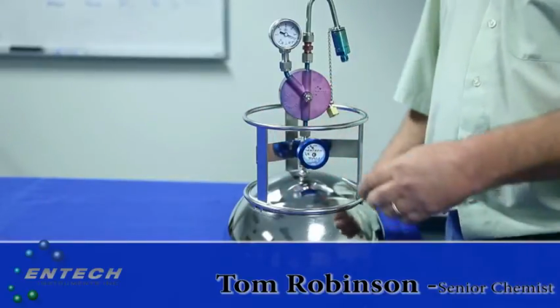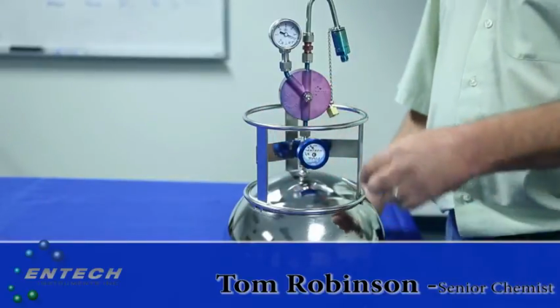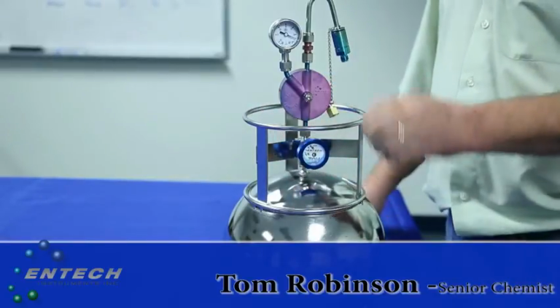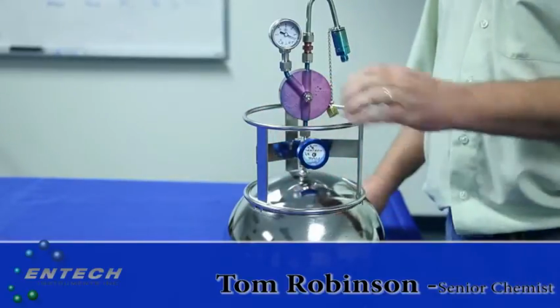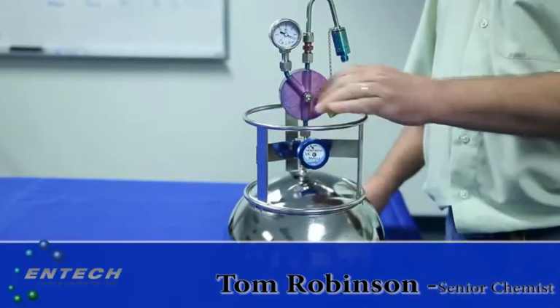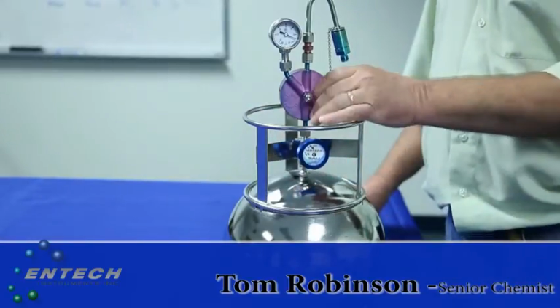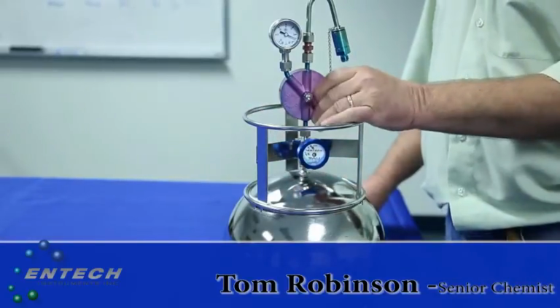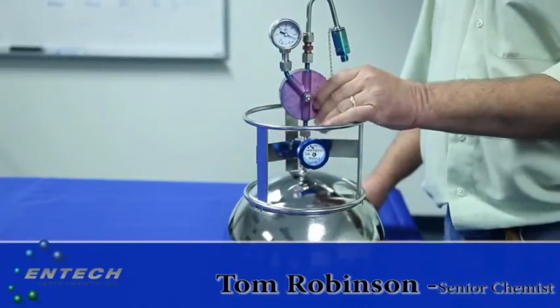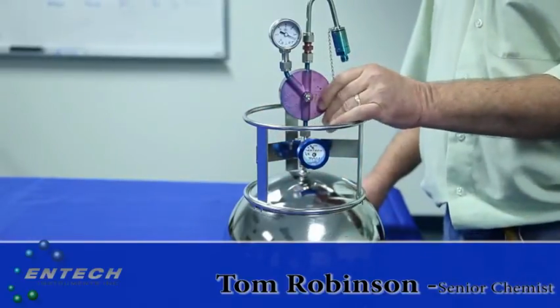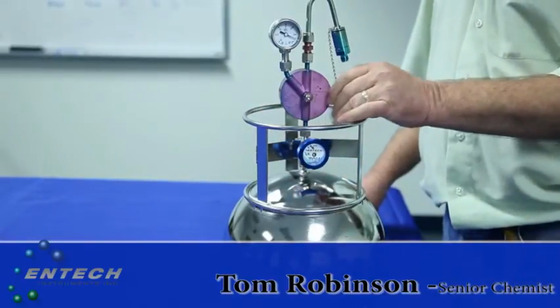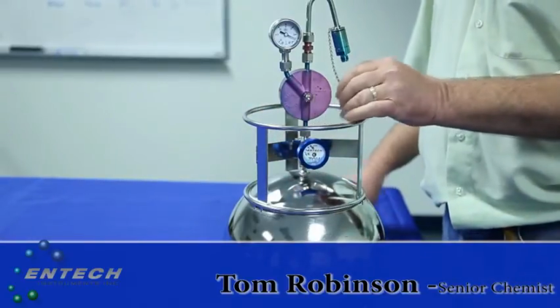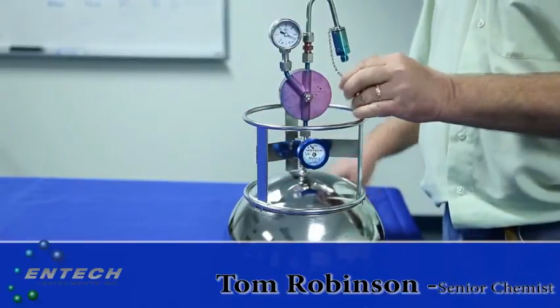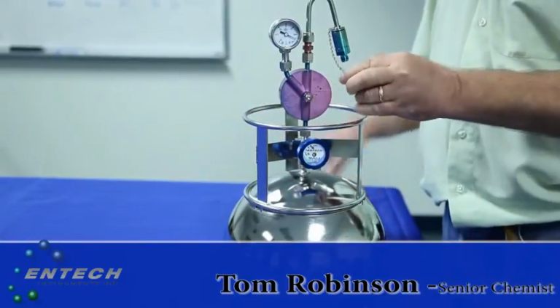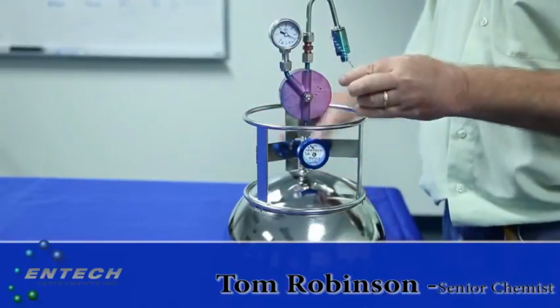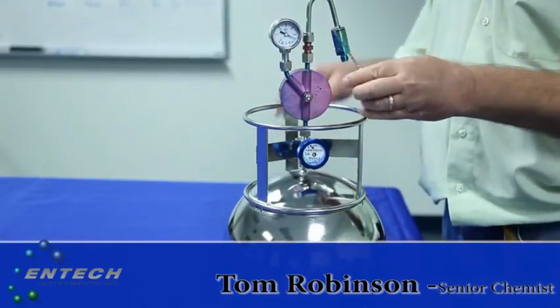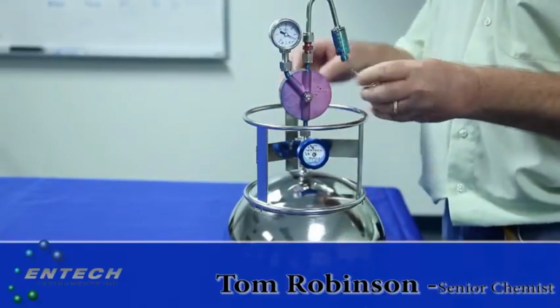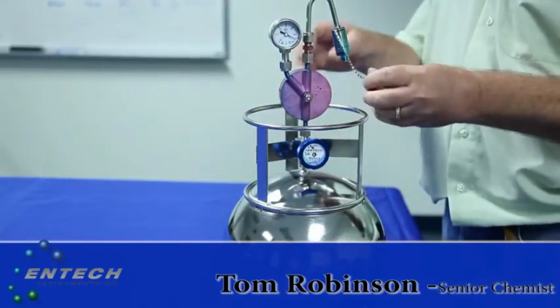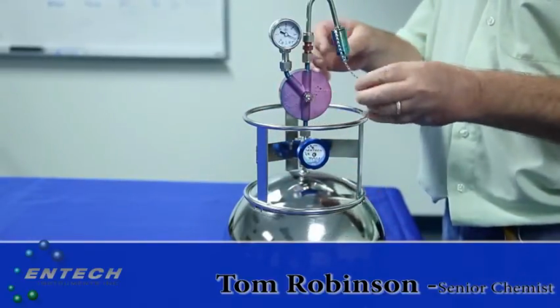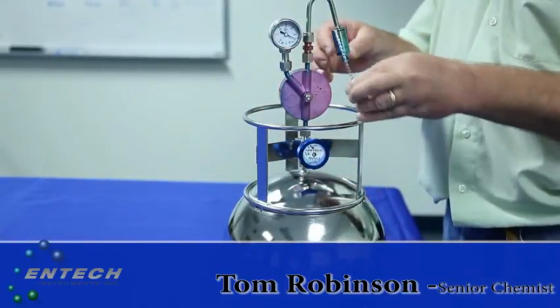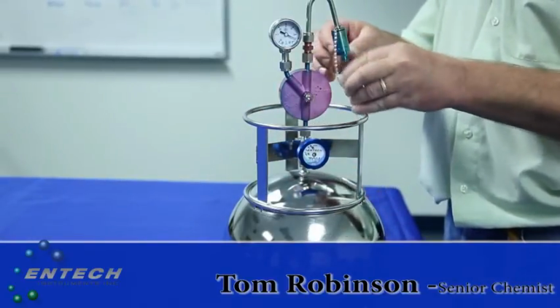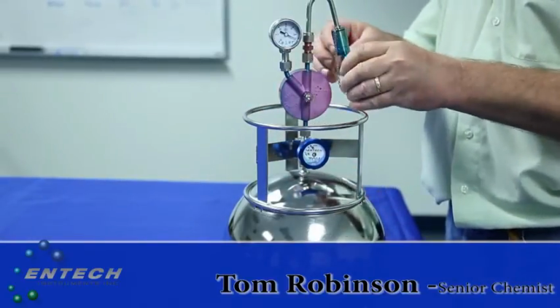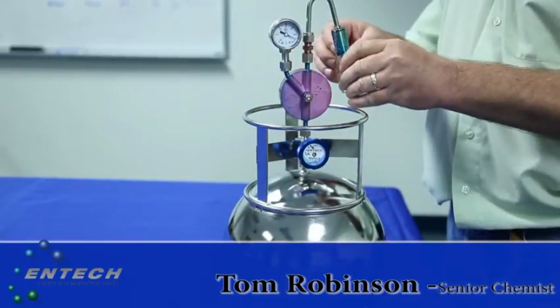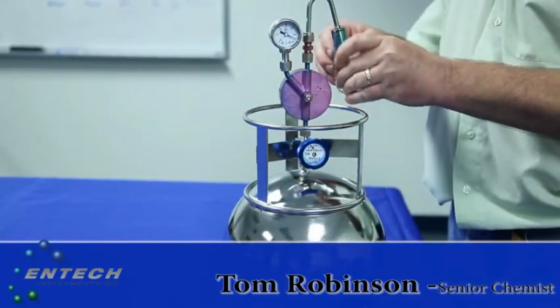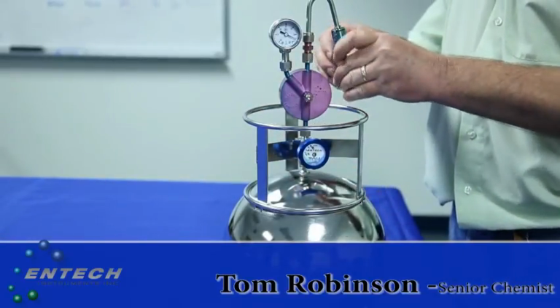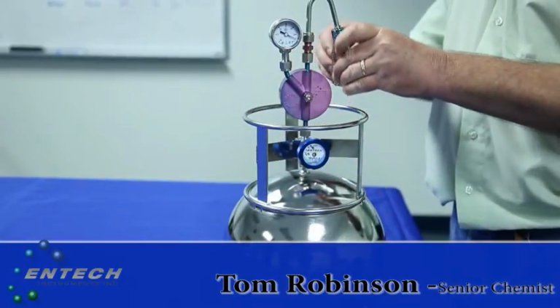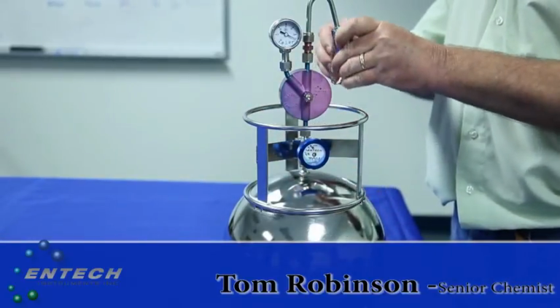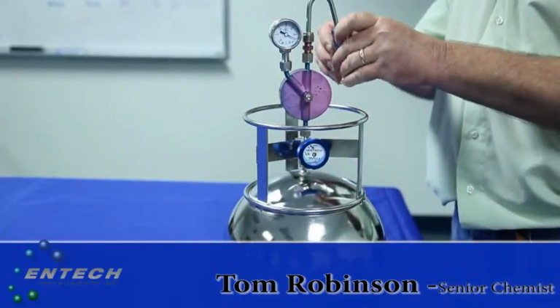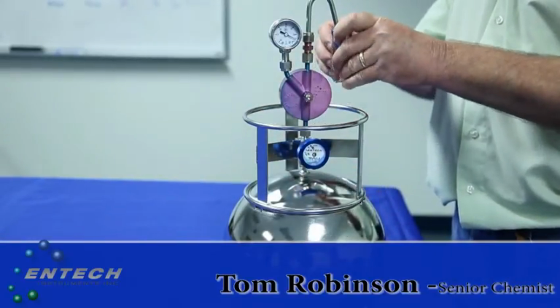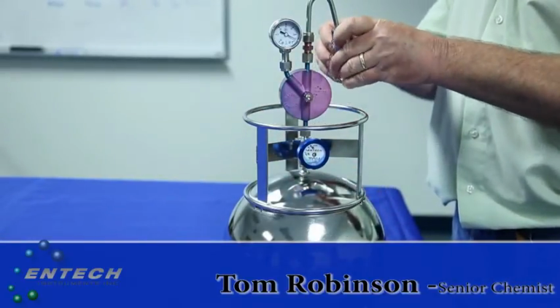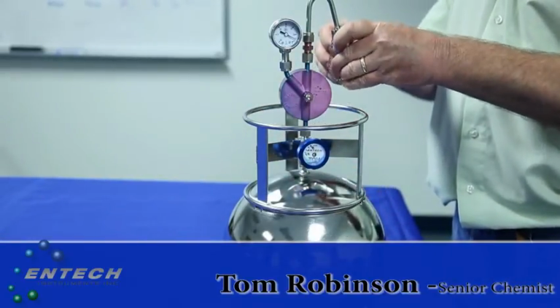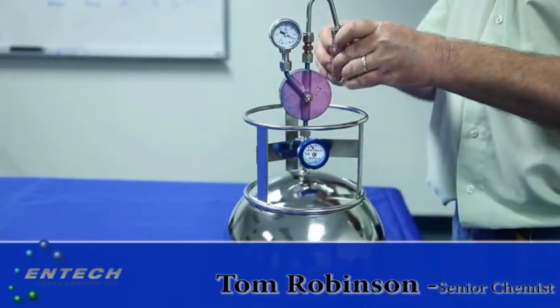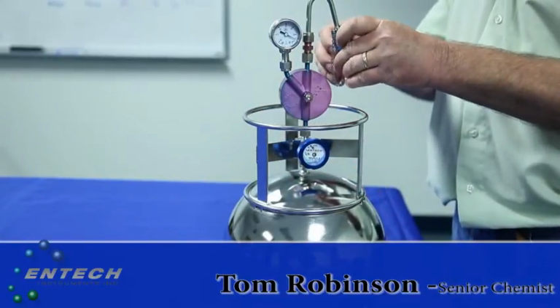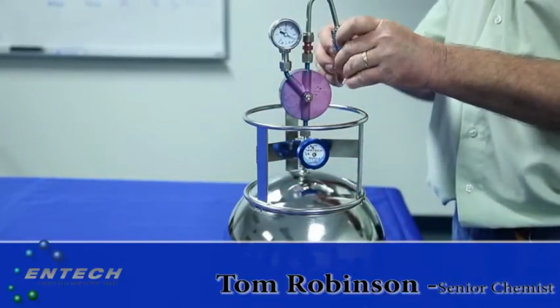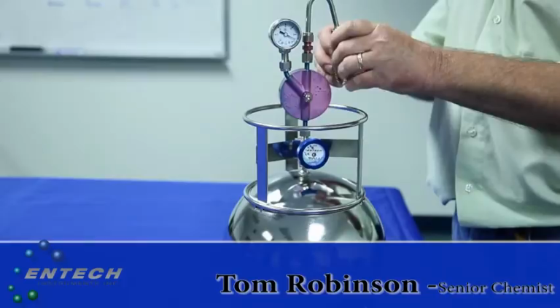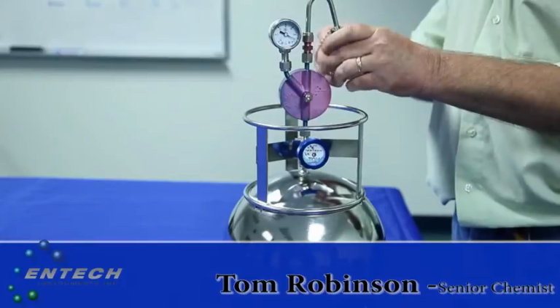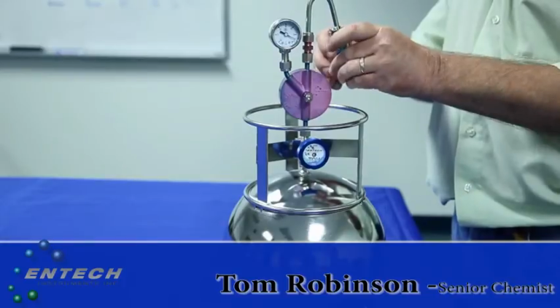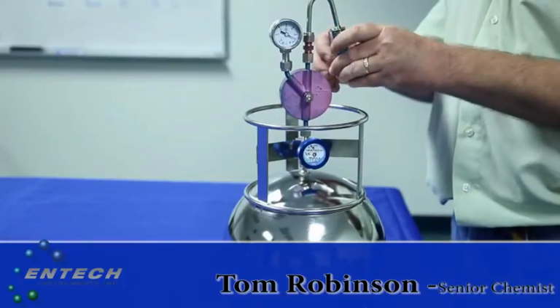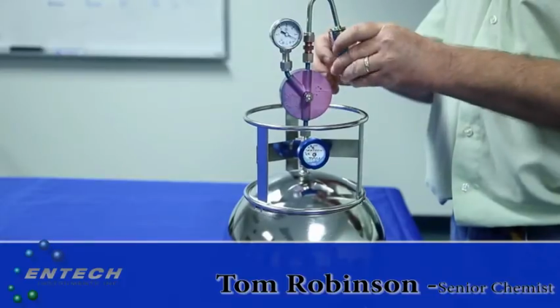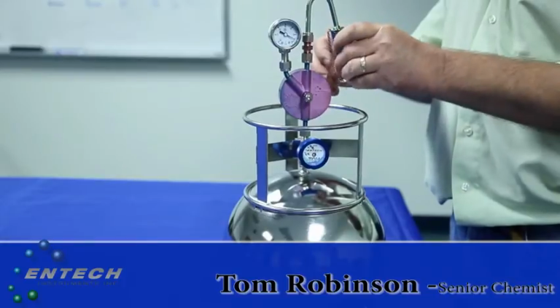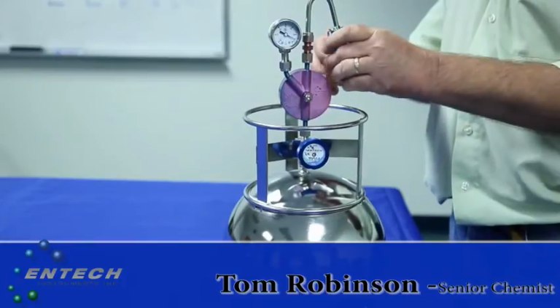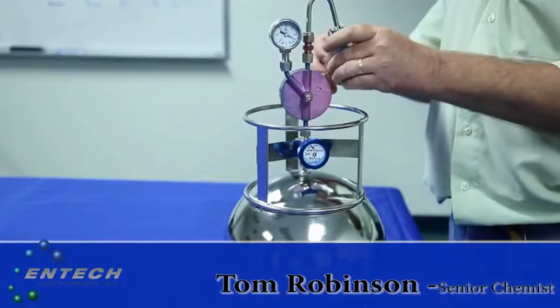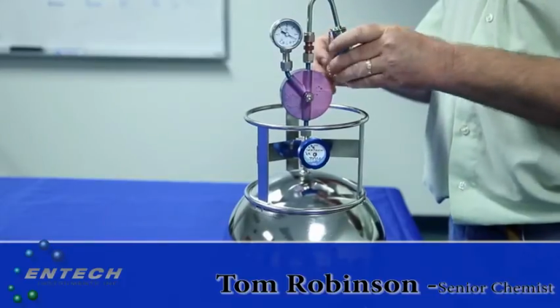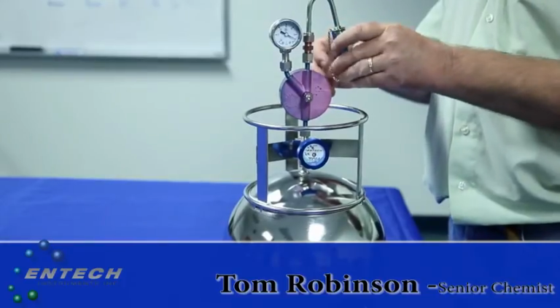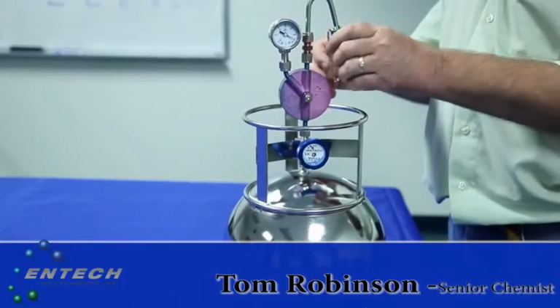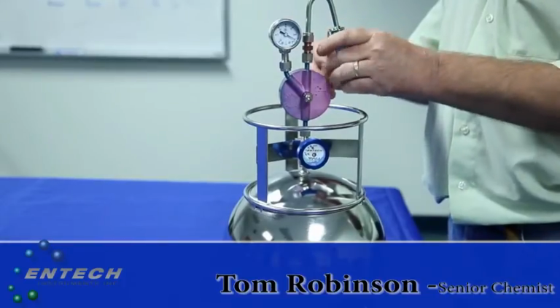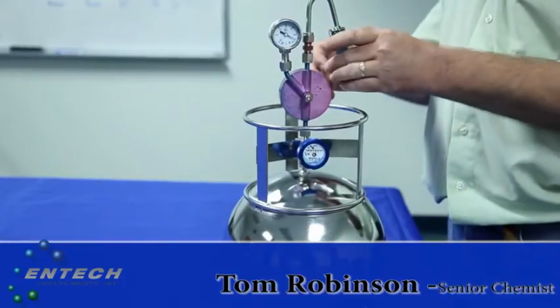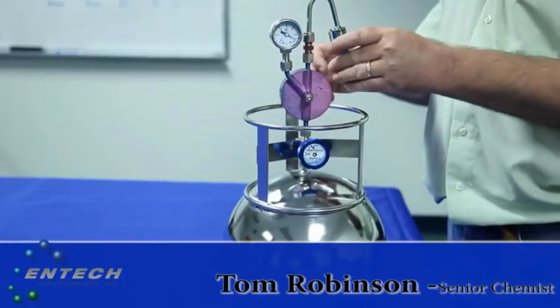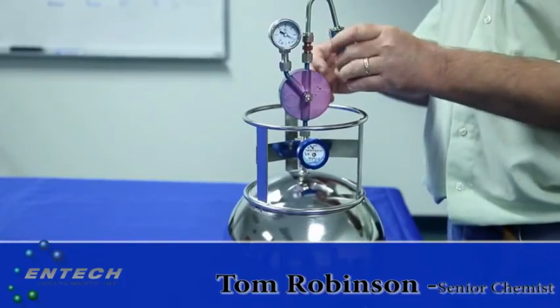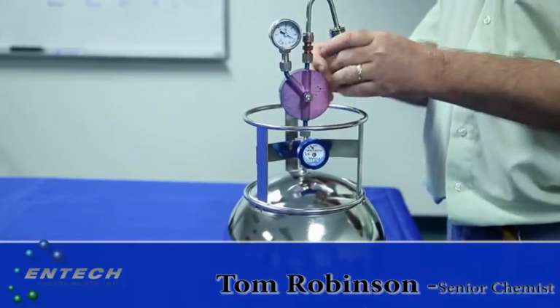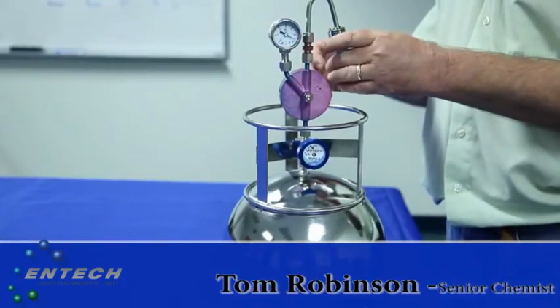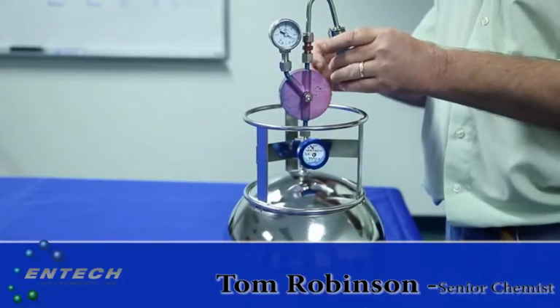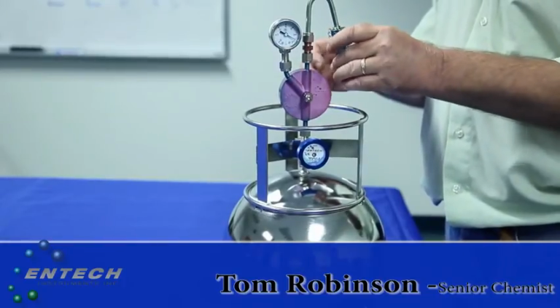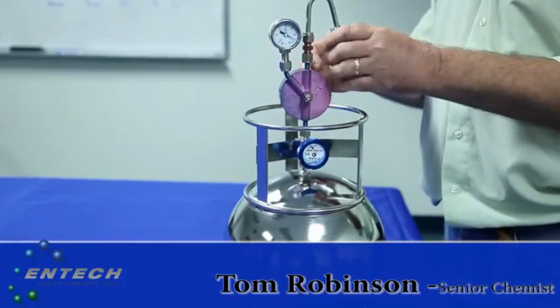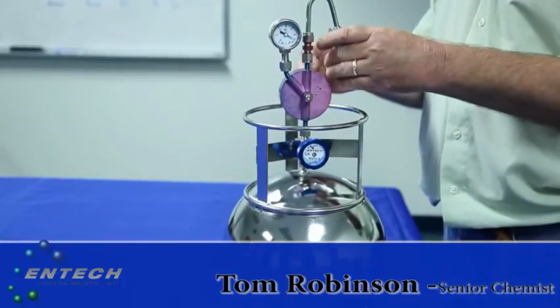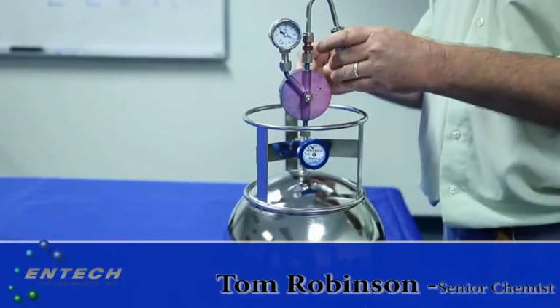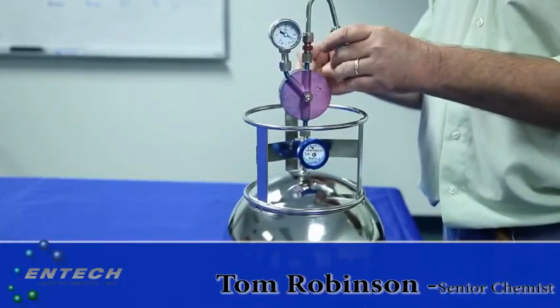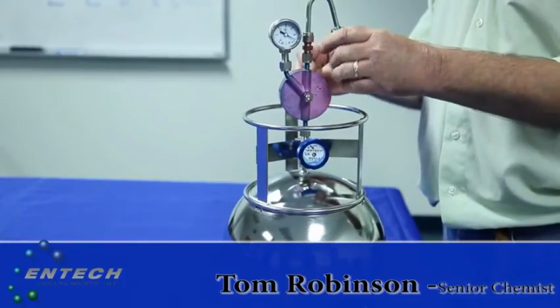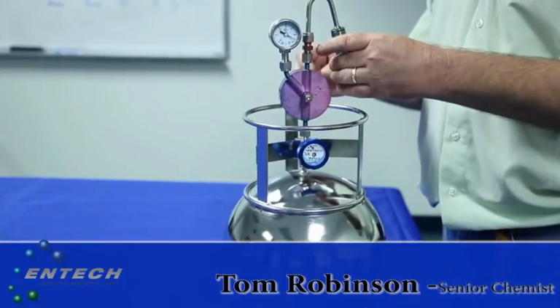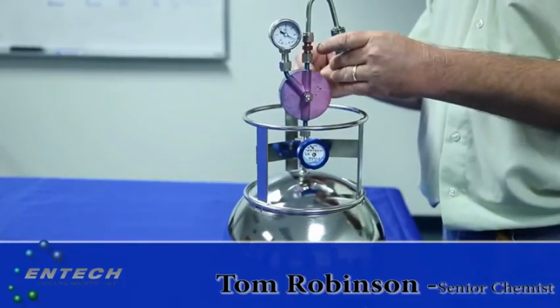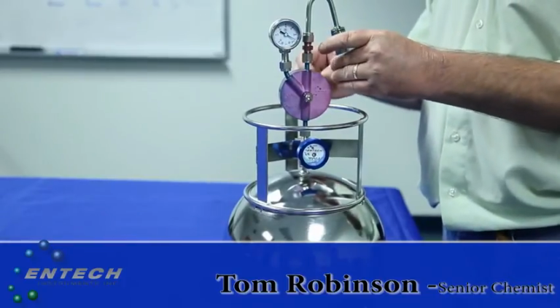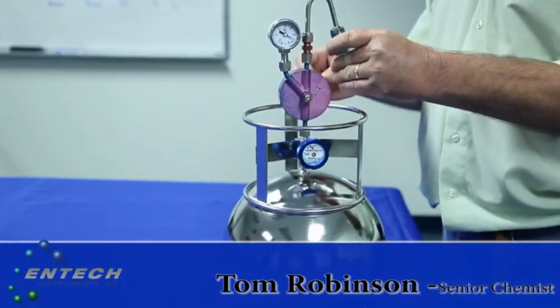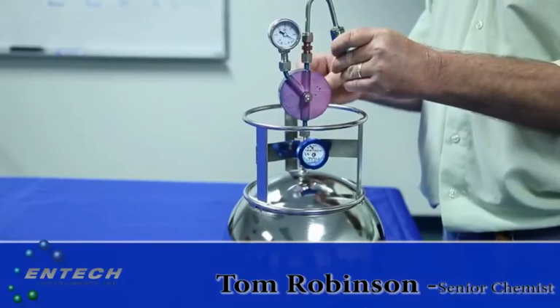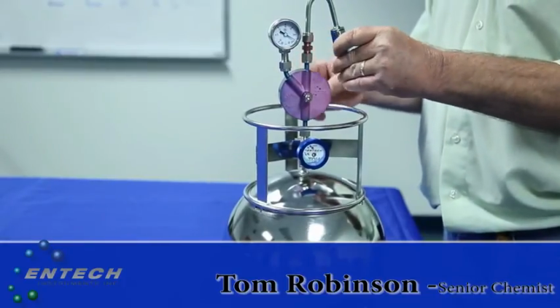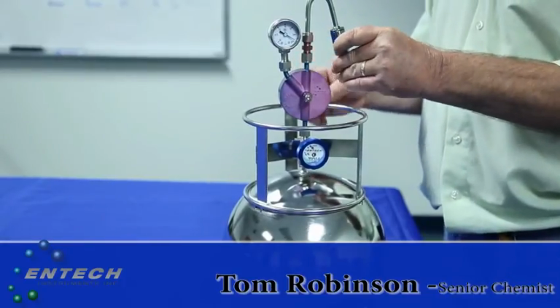Now cap off the inlet, and you're ready to box everything up and ship it back to the lab.